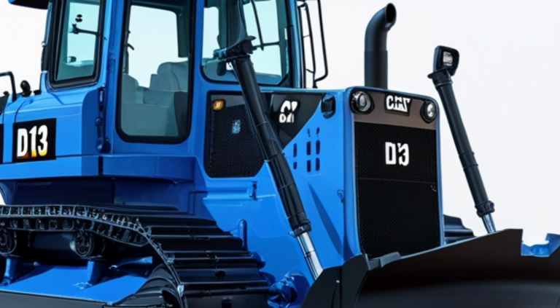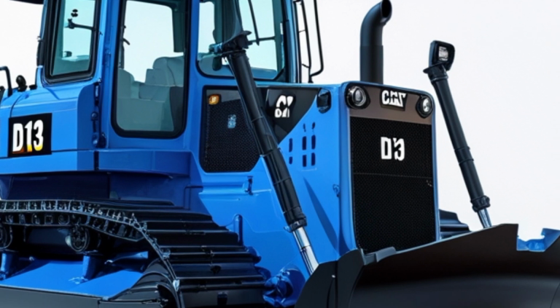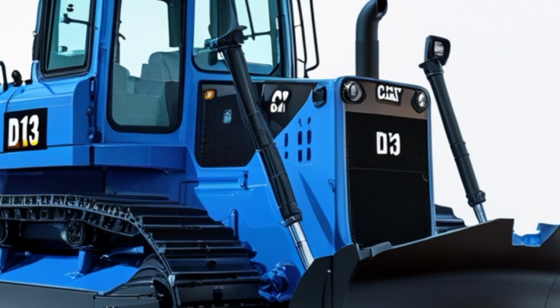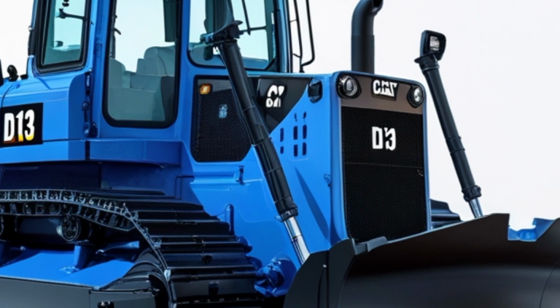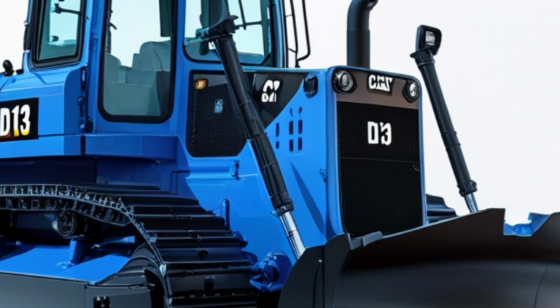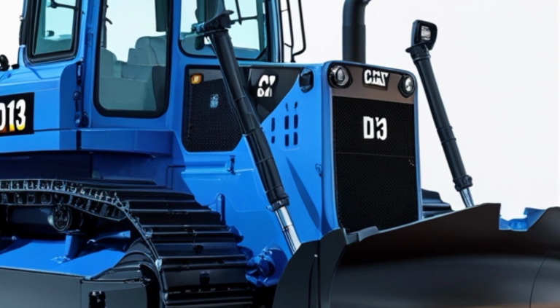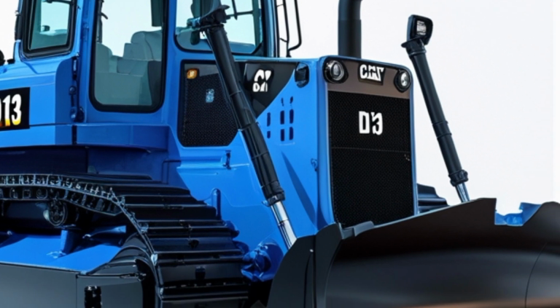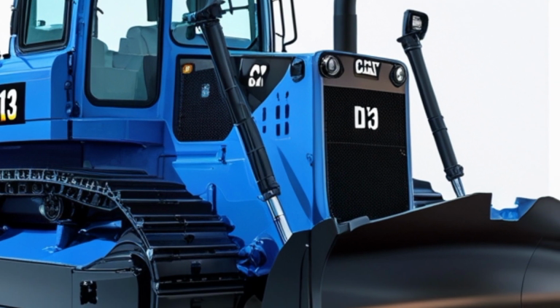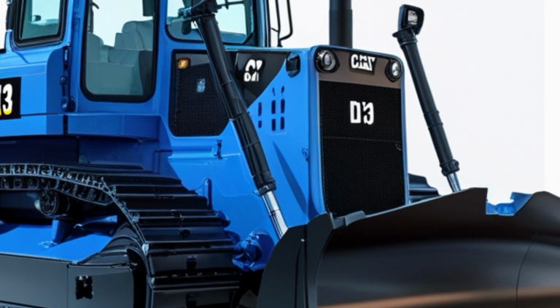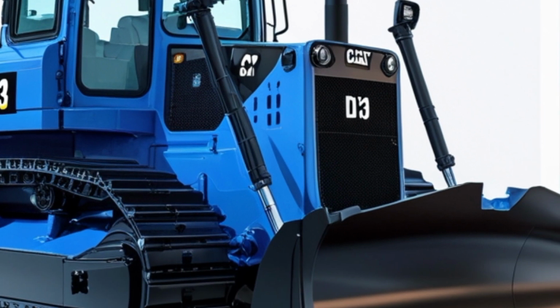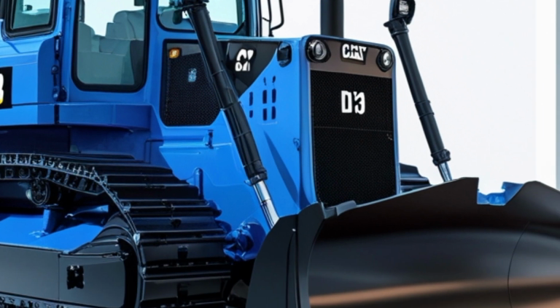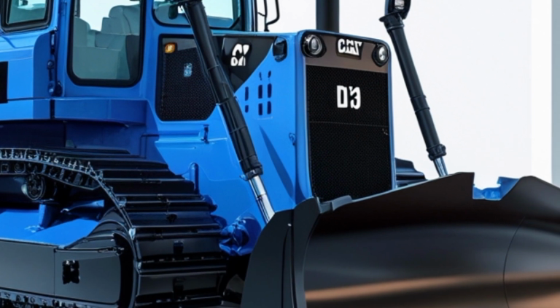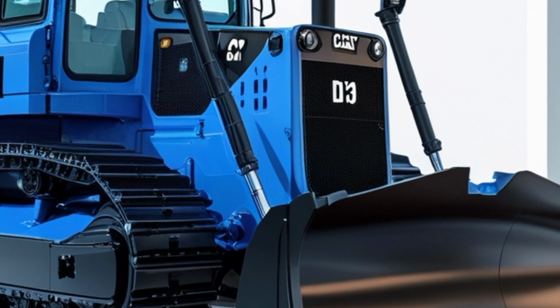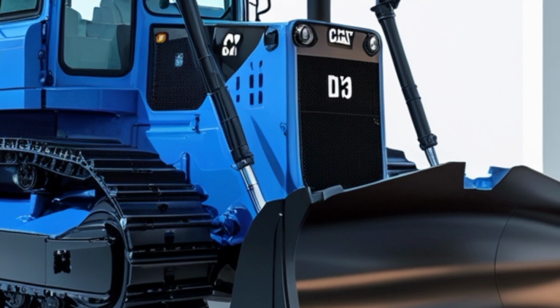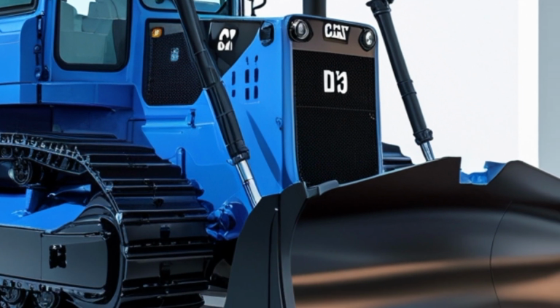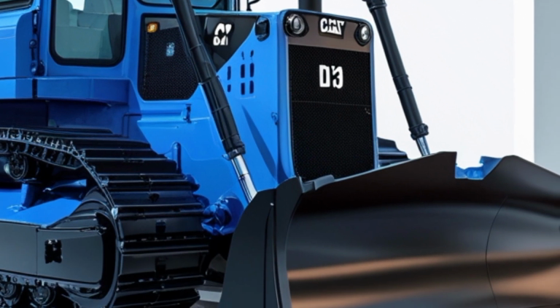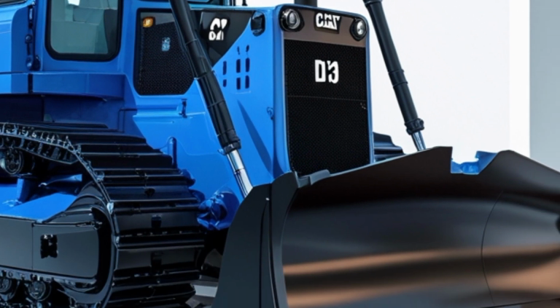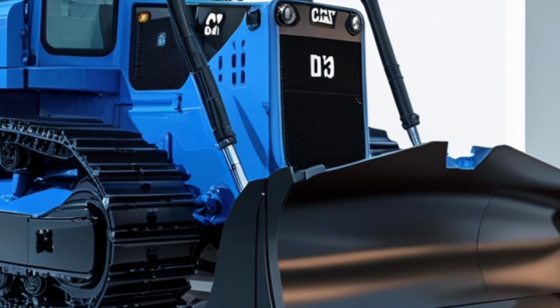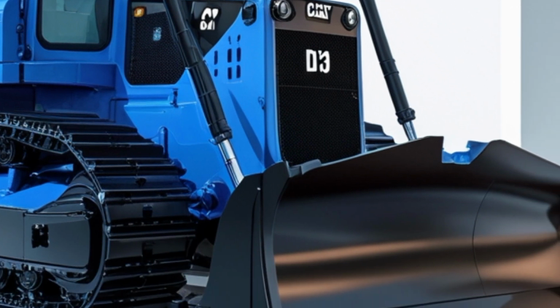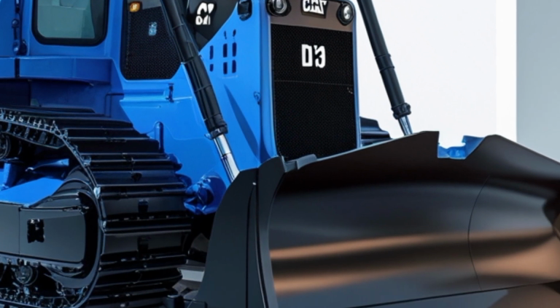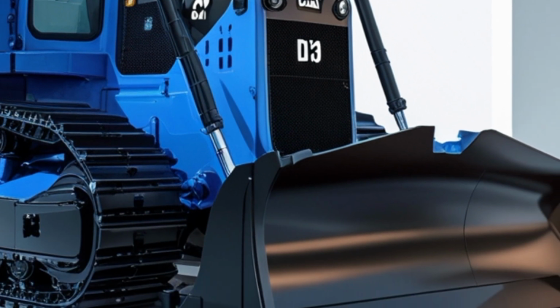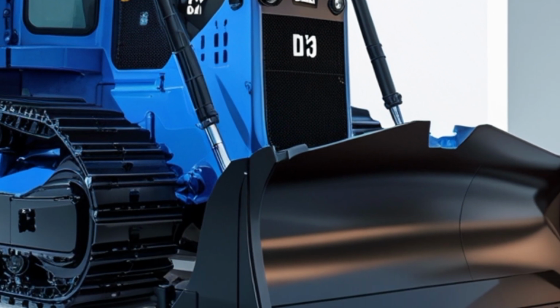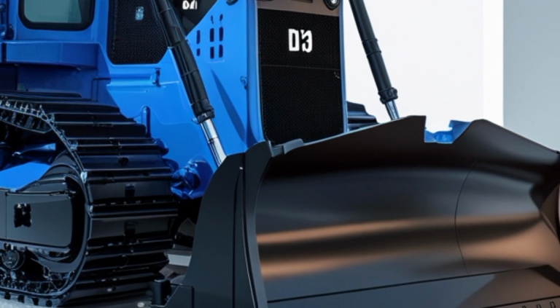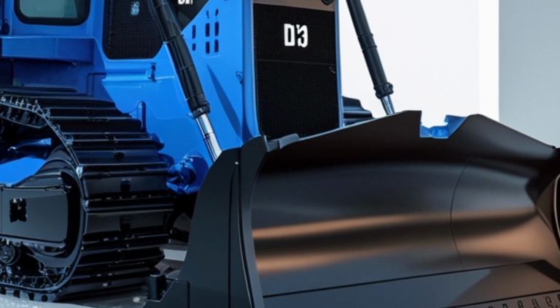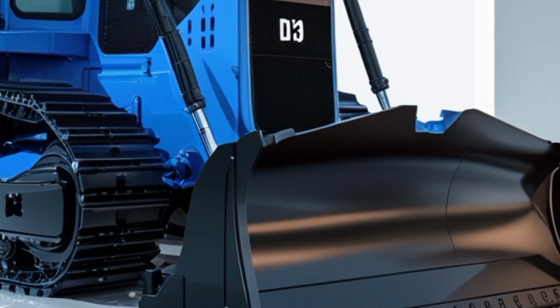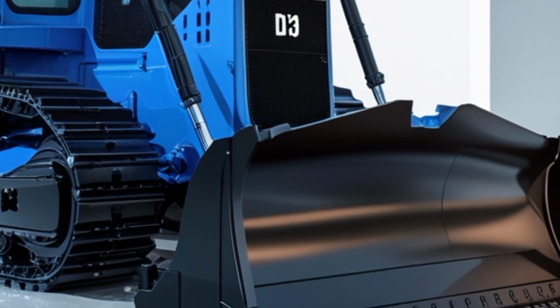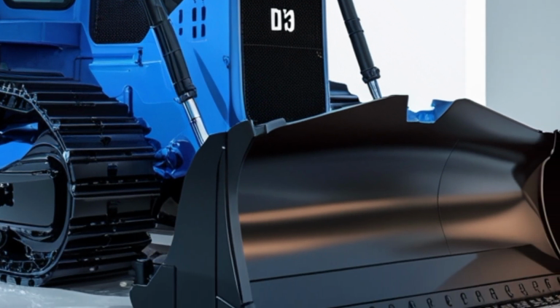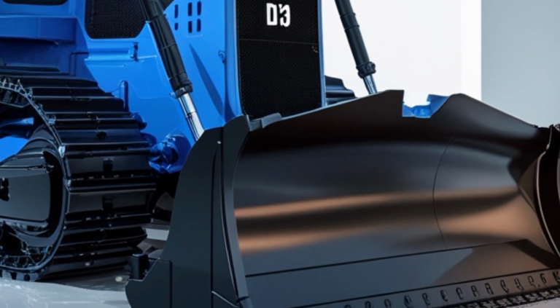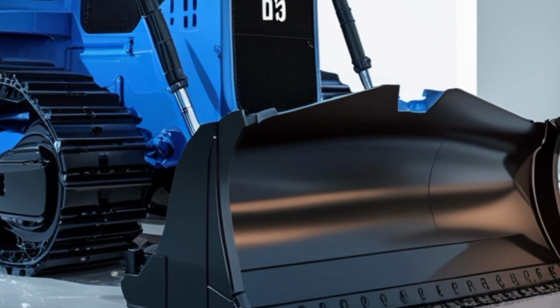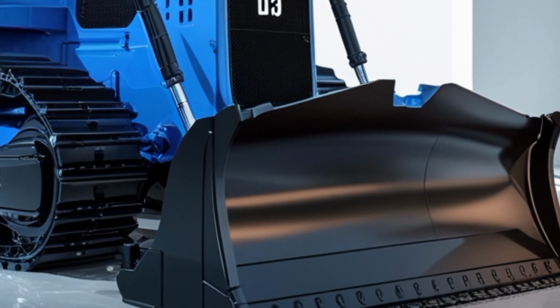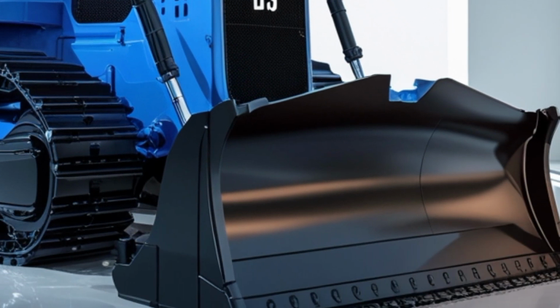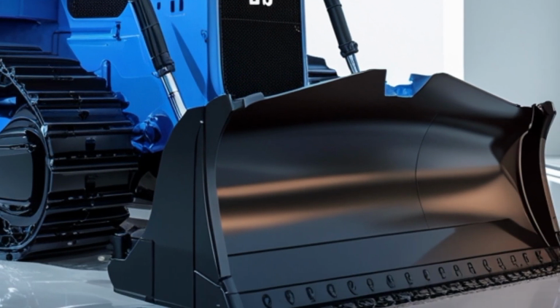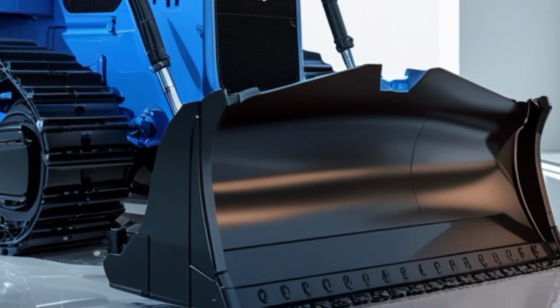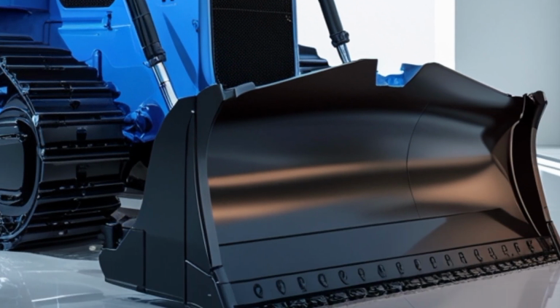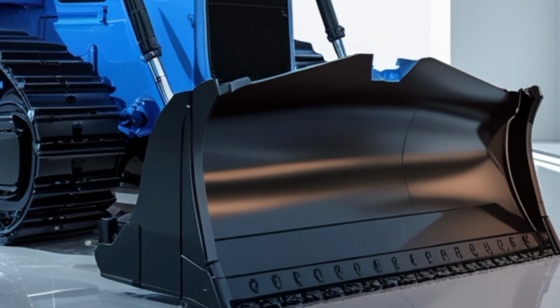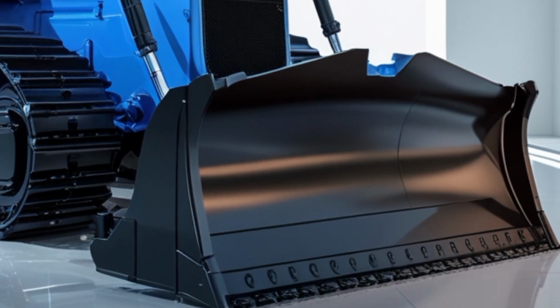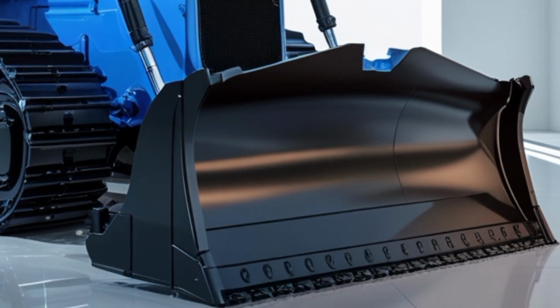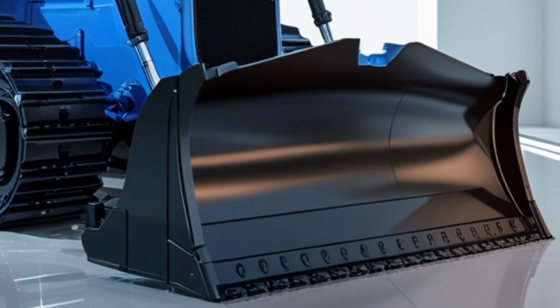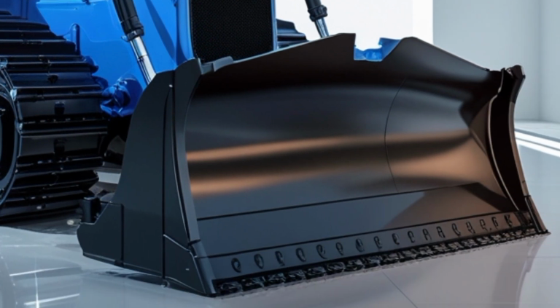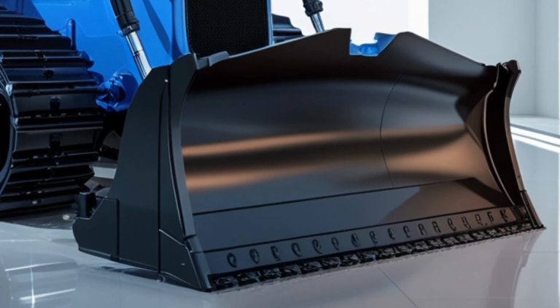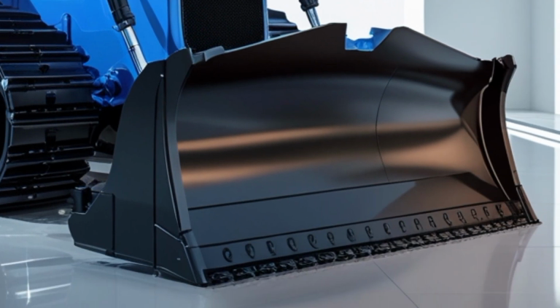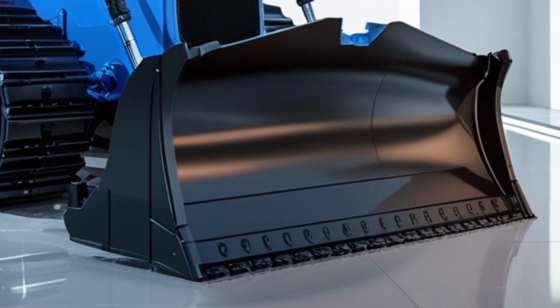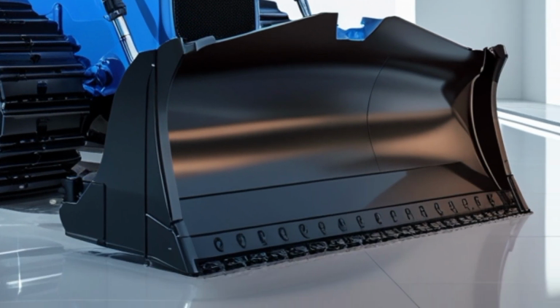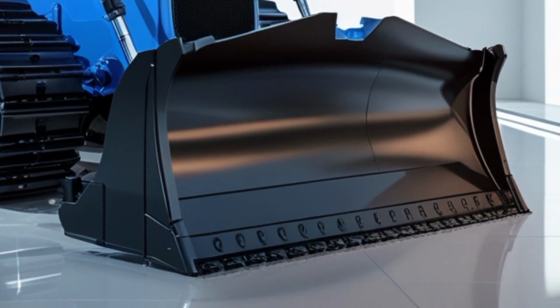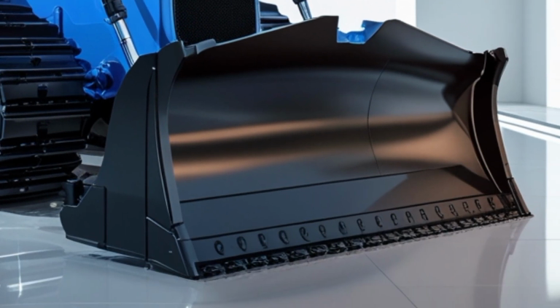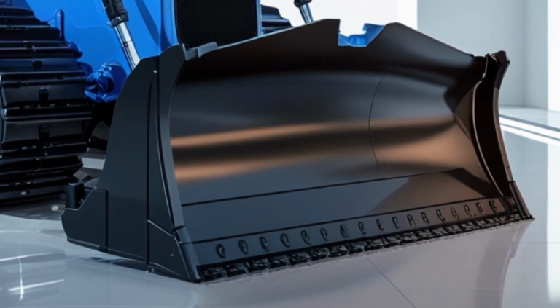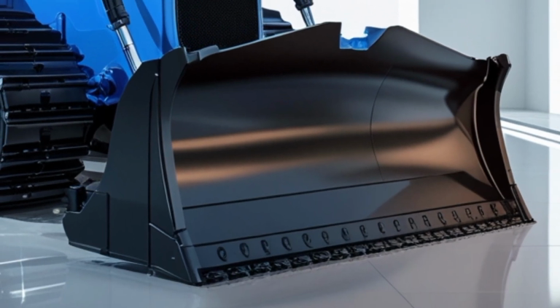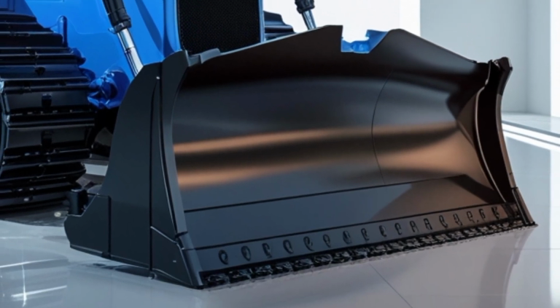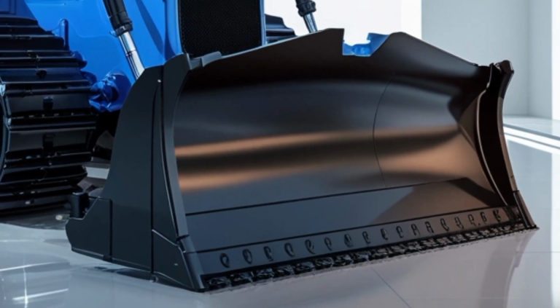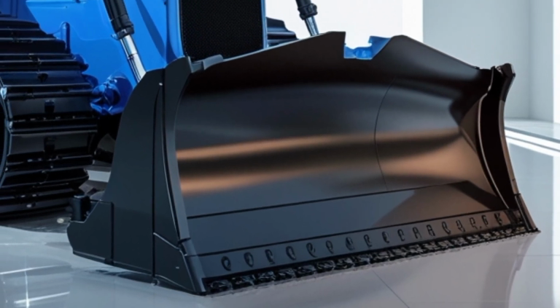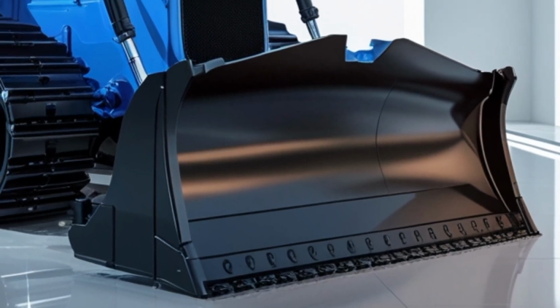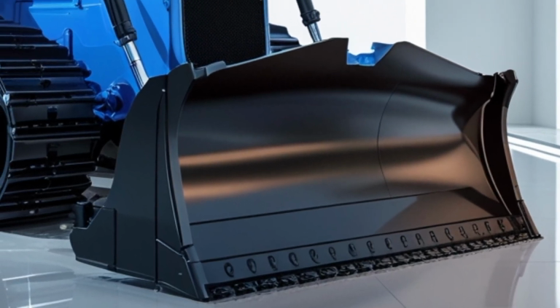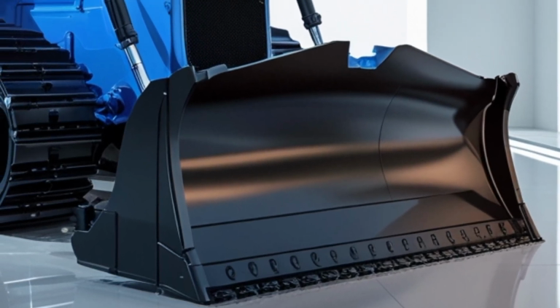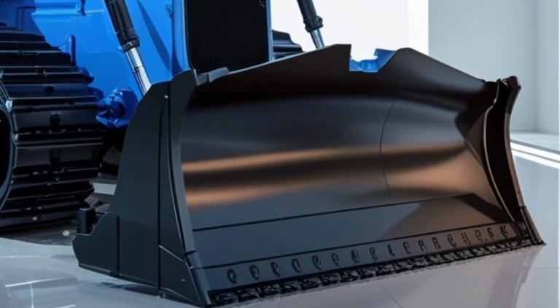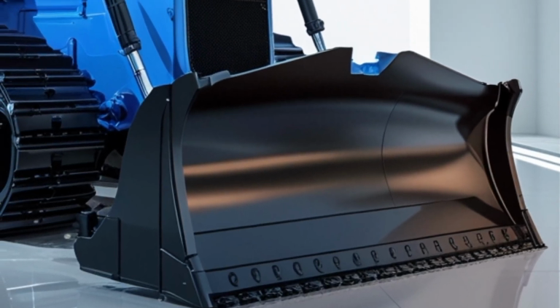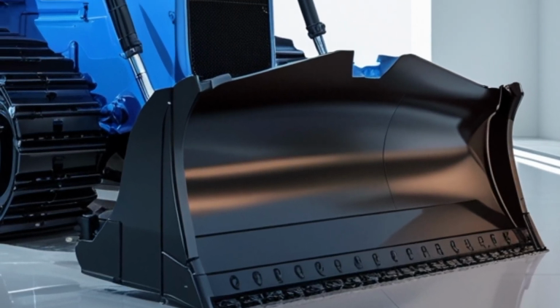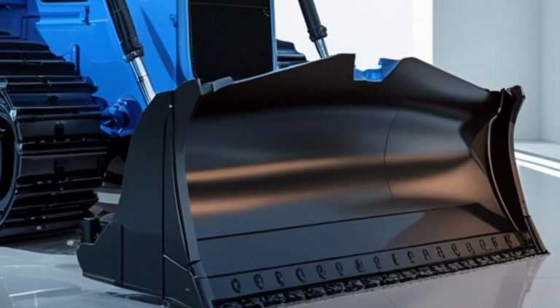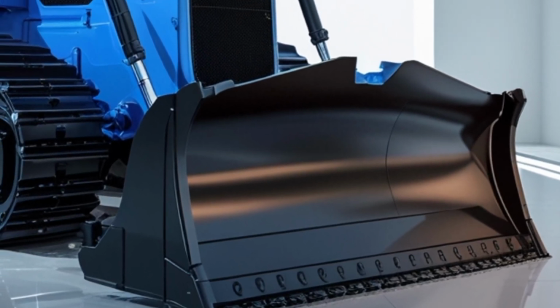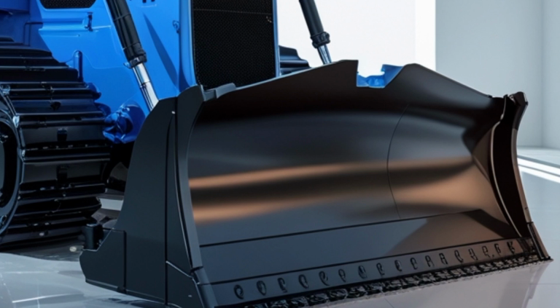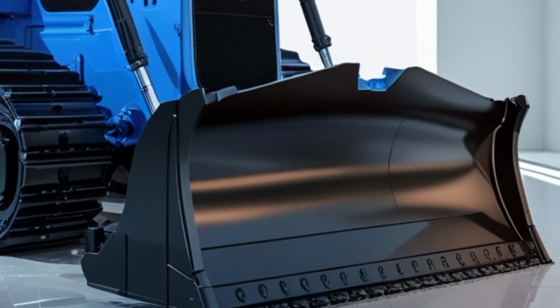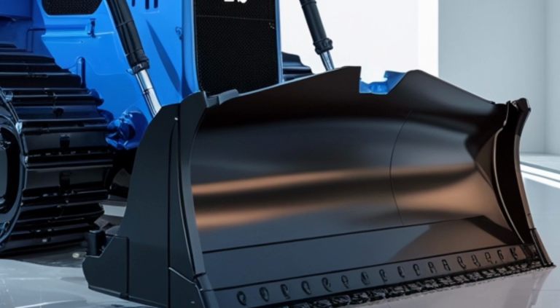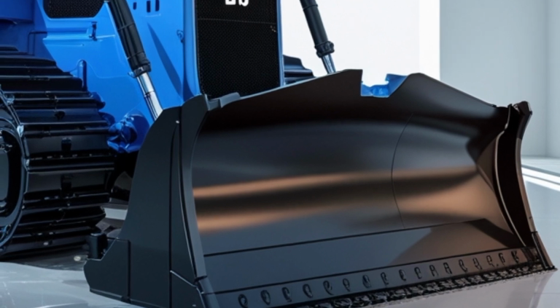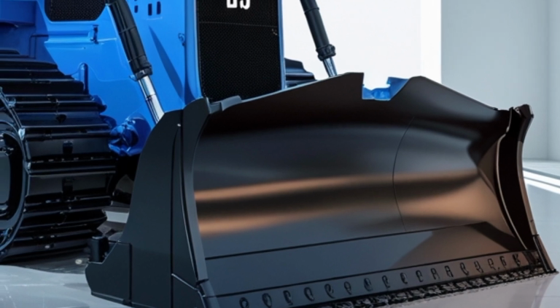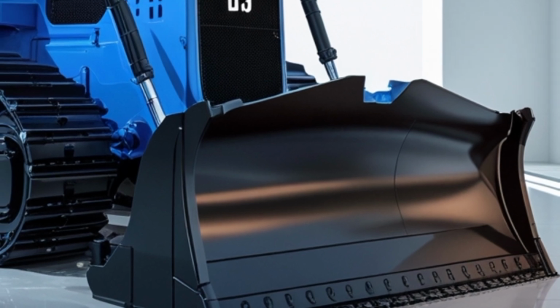Everything is within reach, and it's designed to keep the operator informed and in control without feeling overwhelmed.